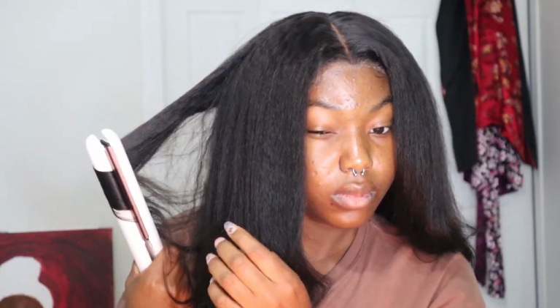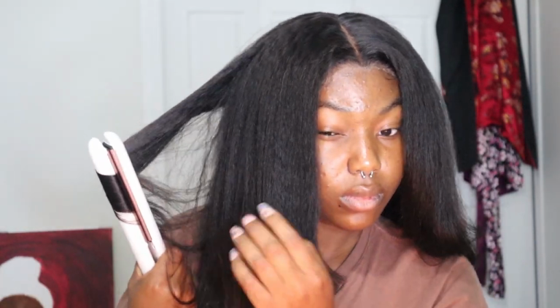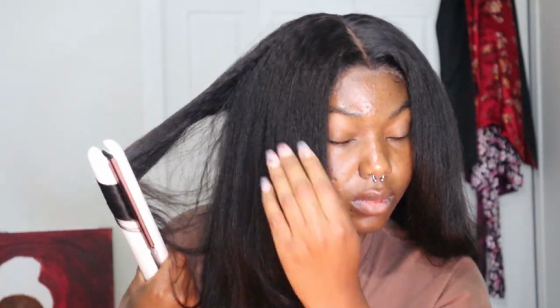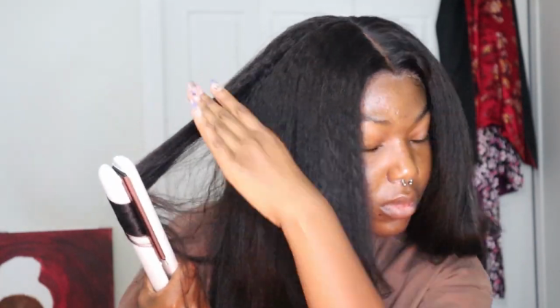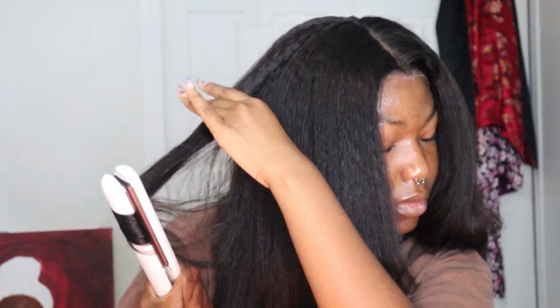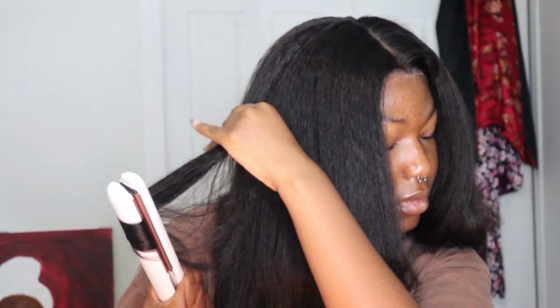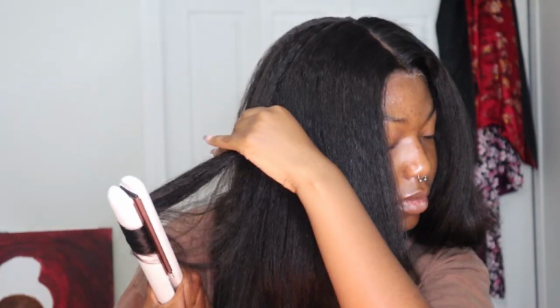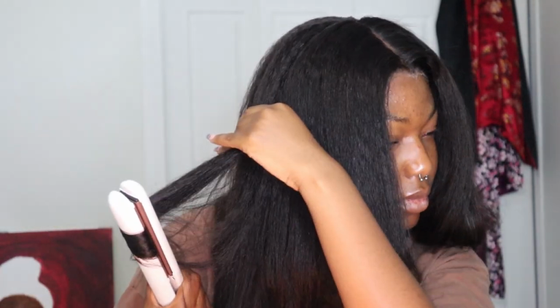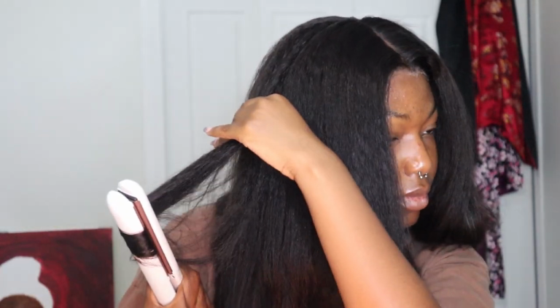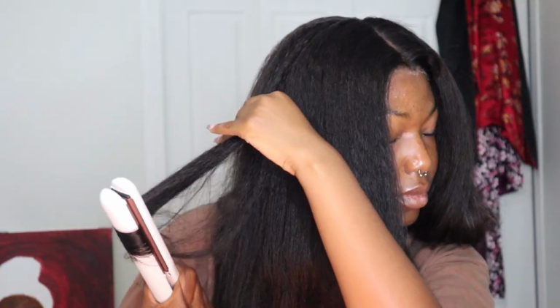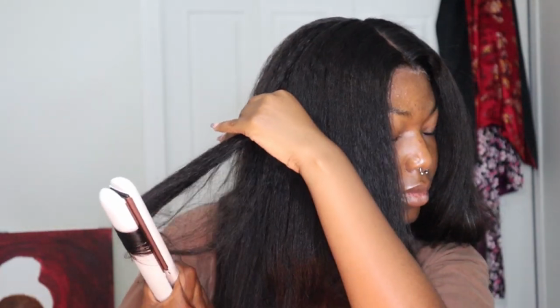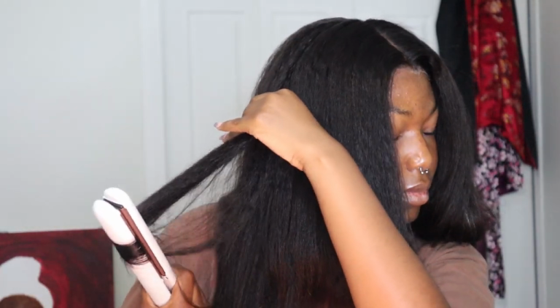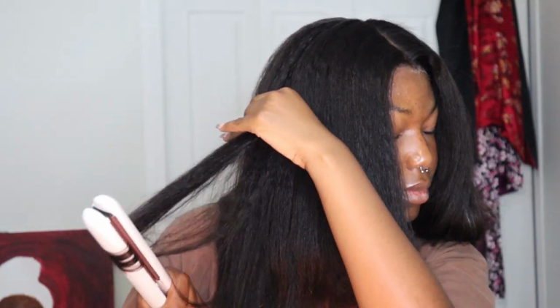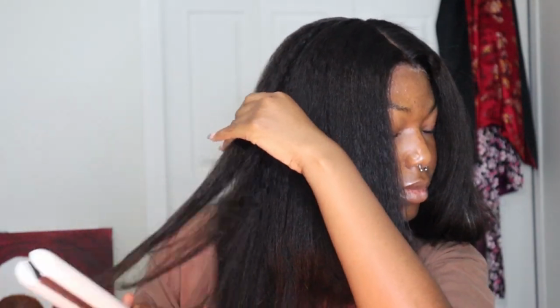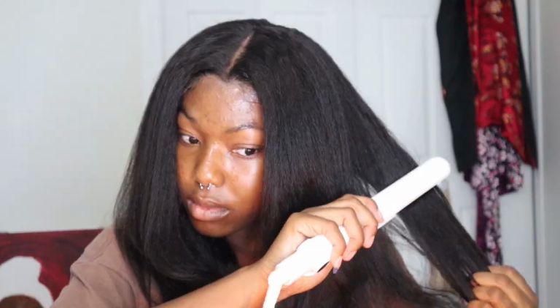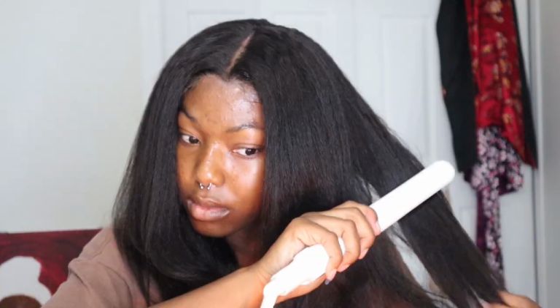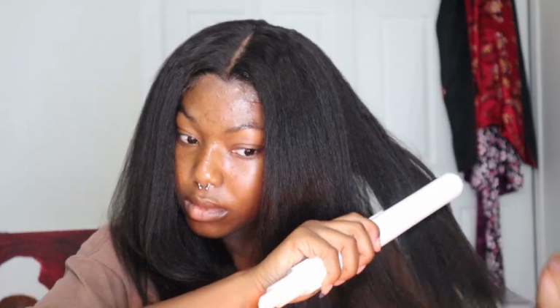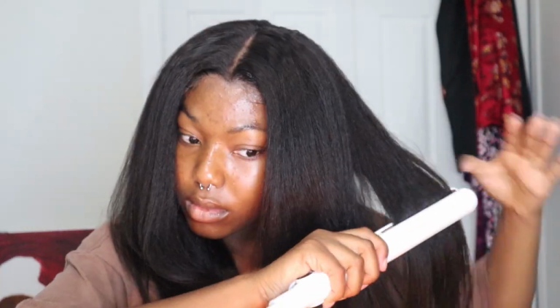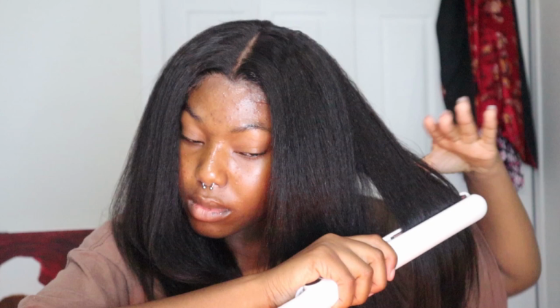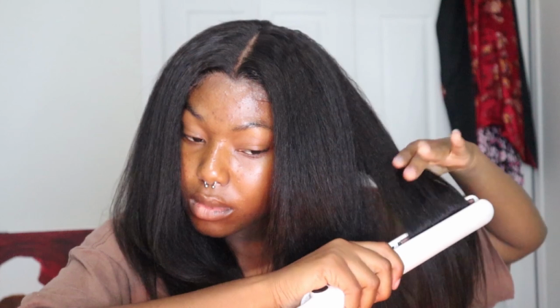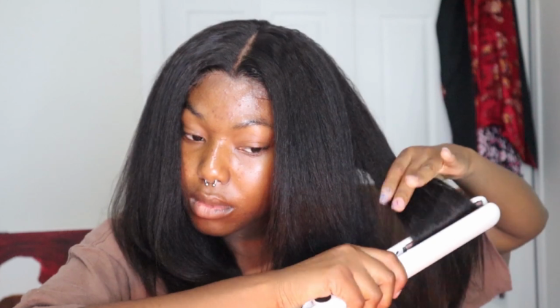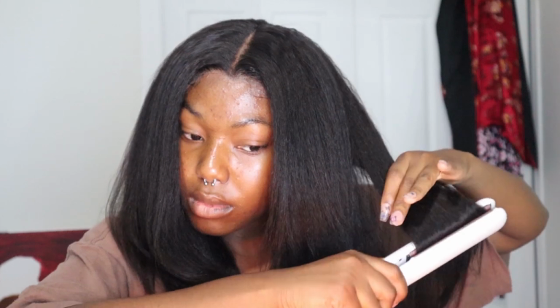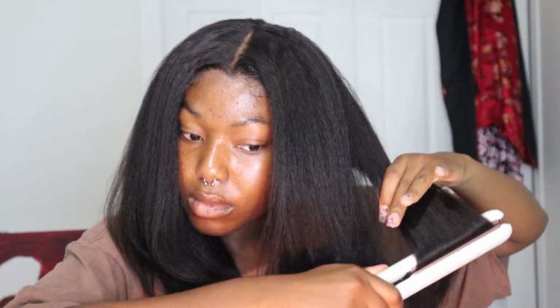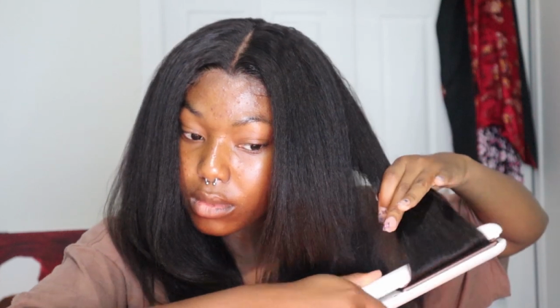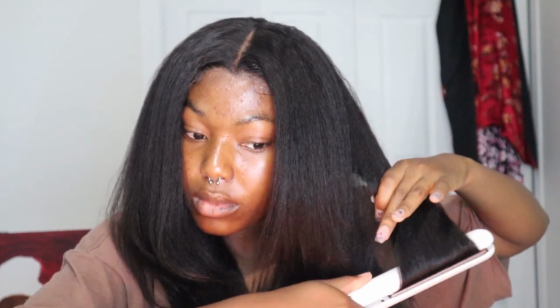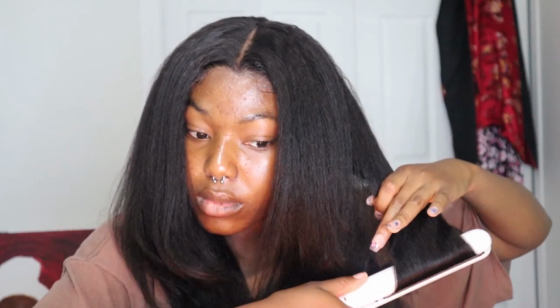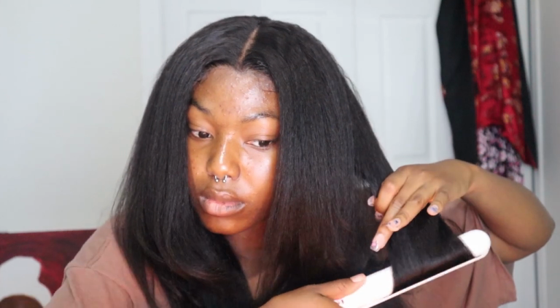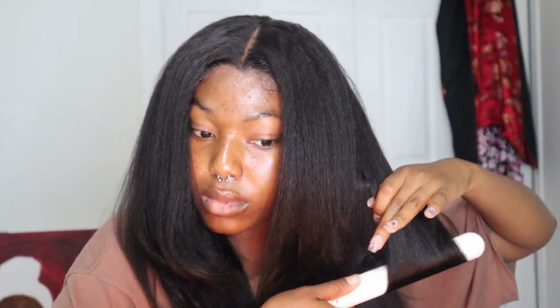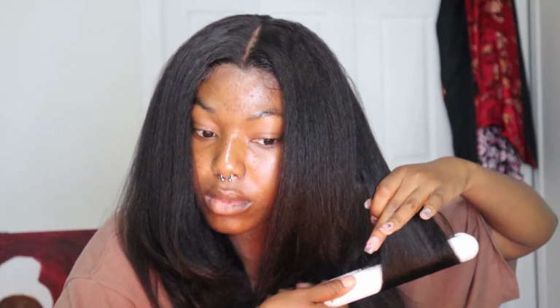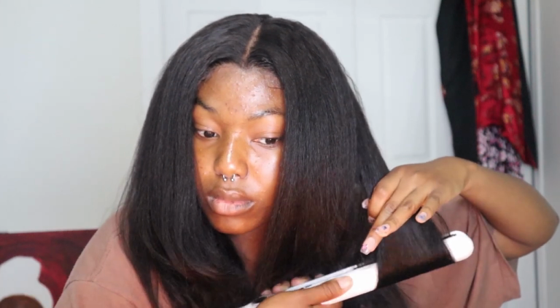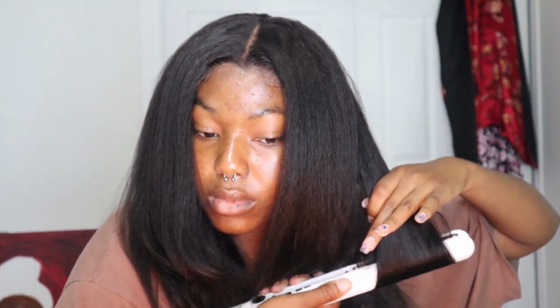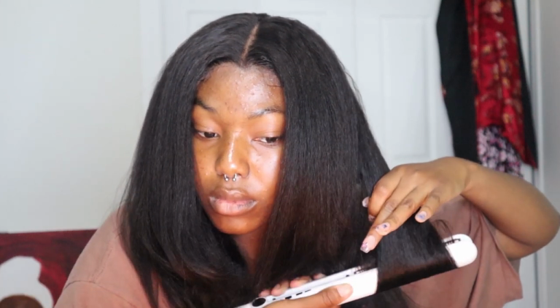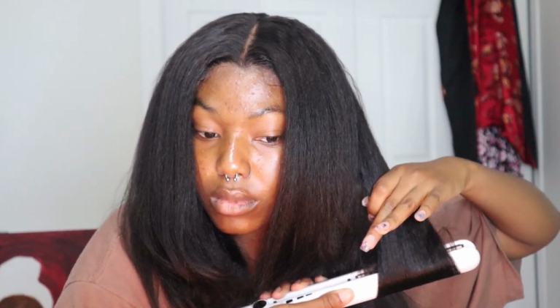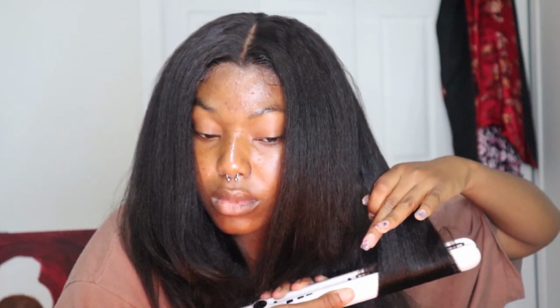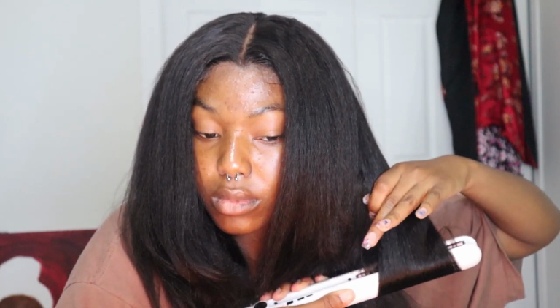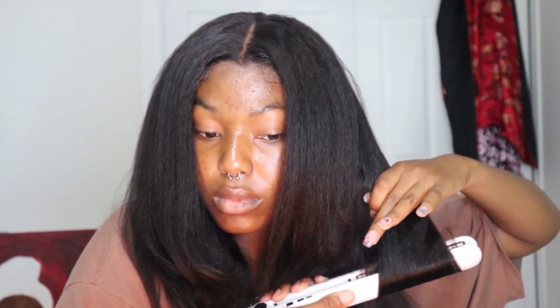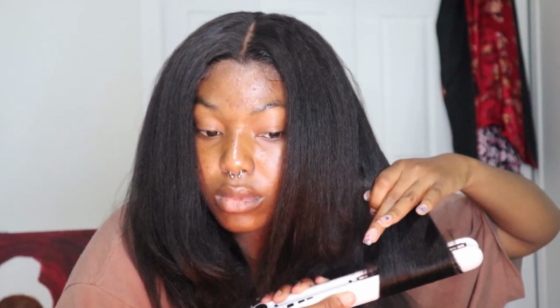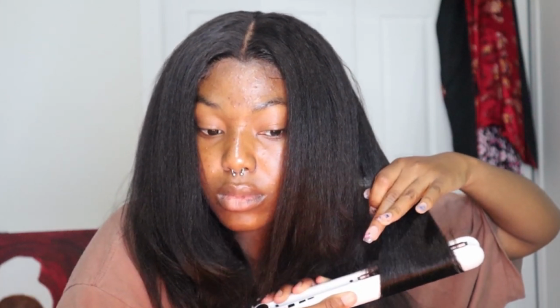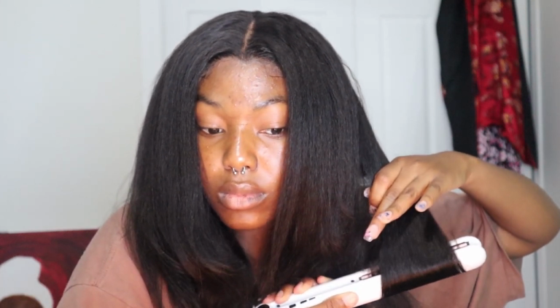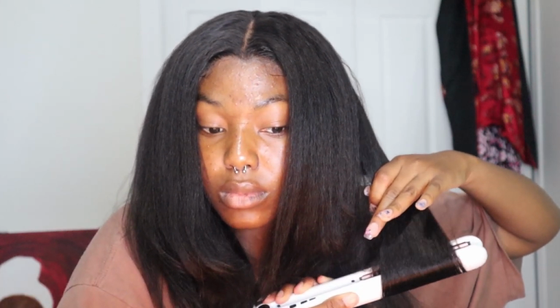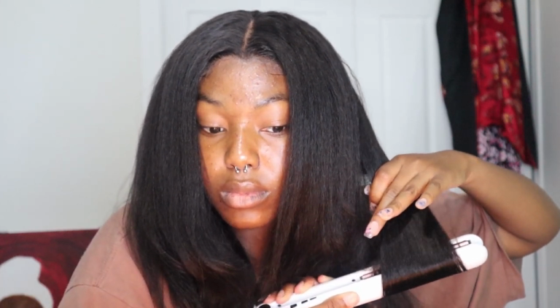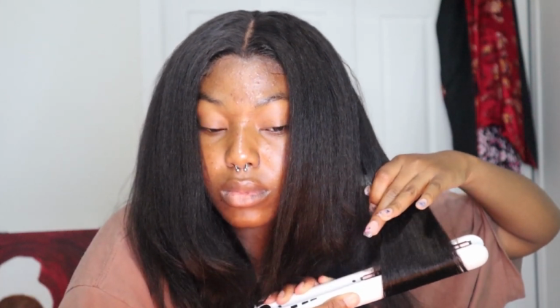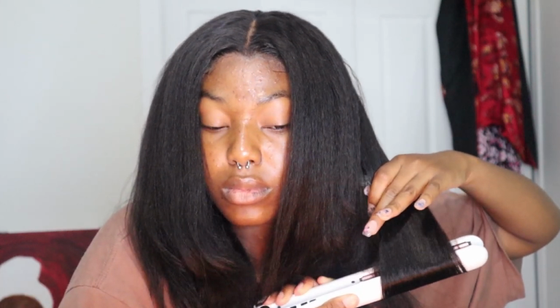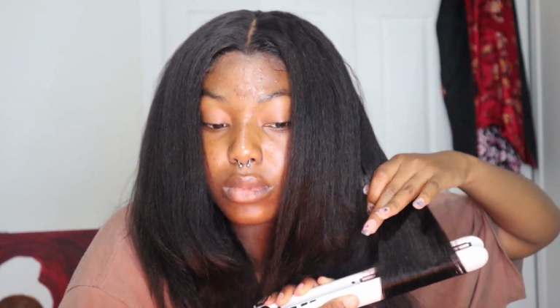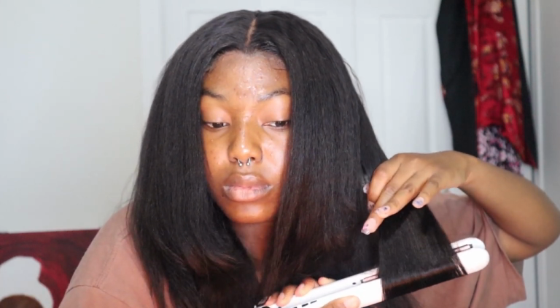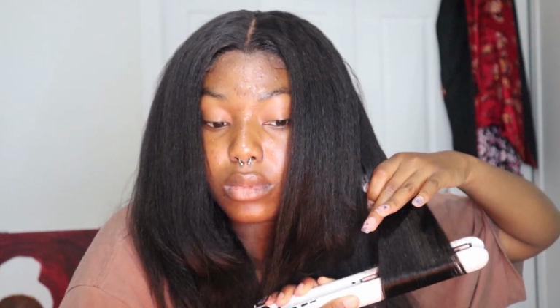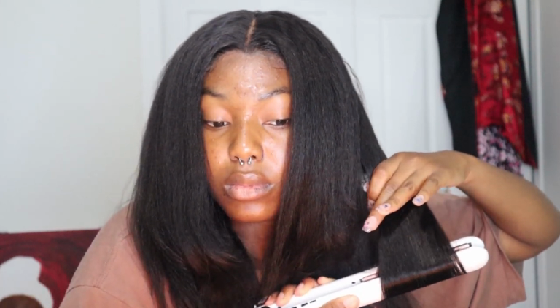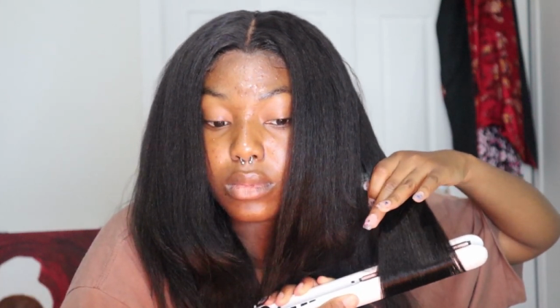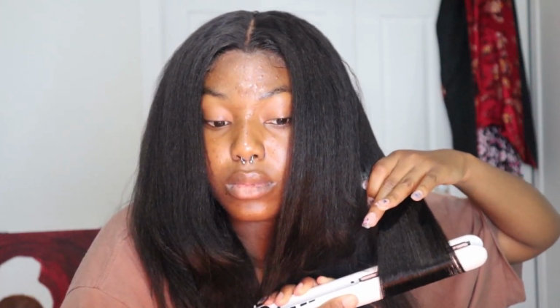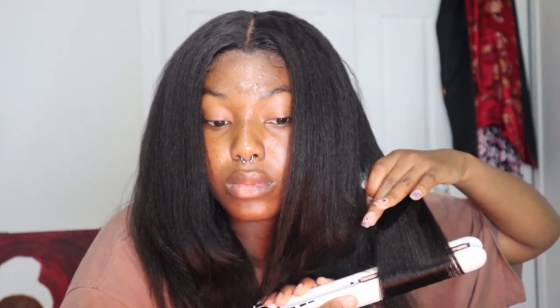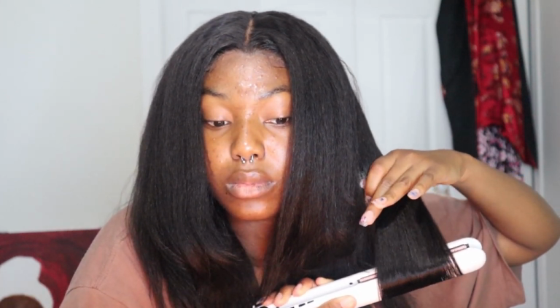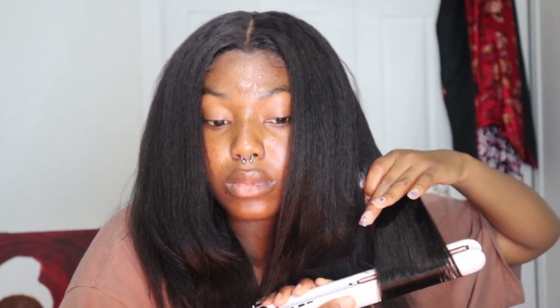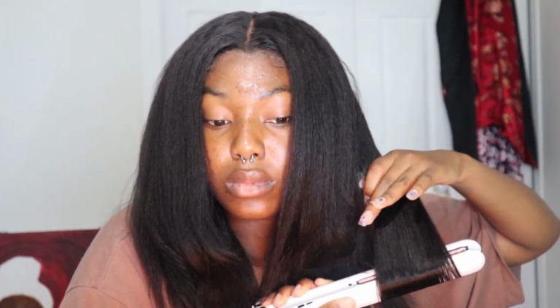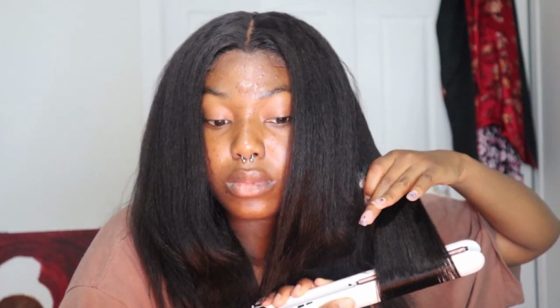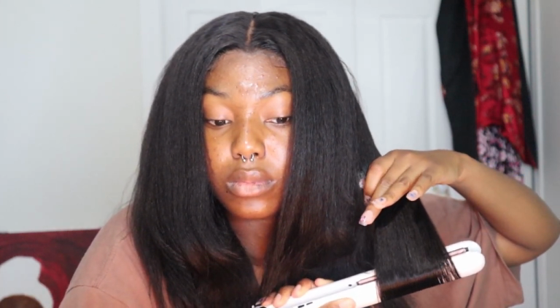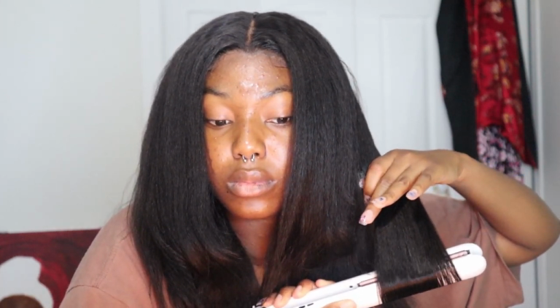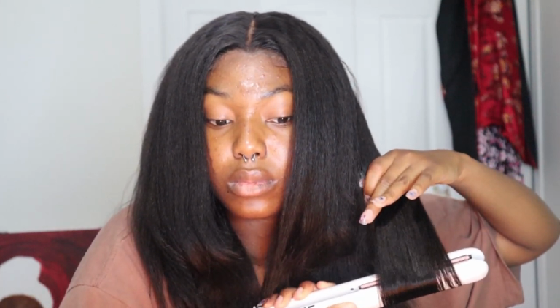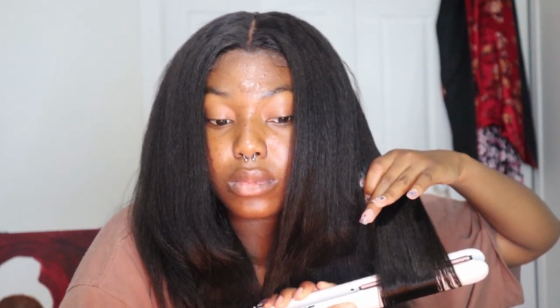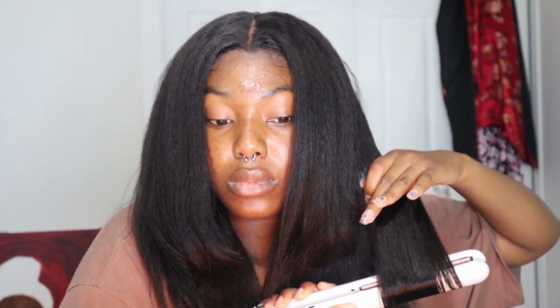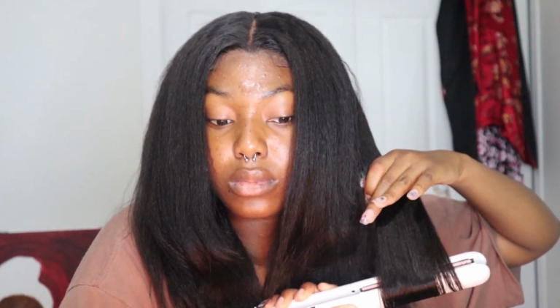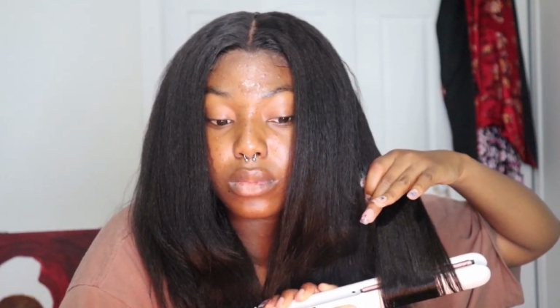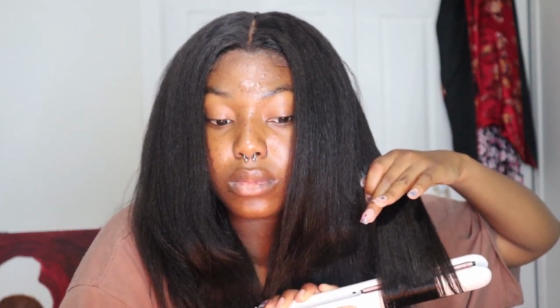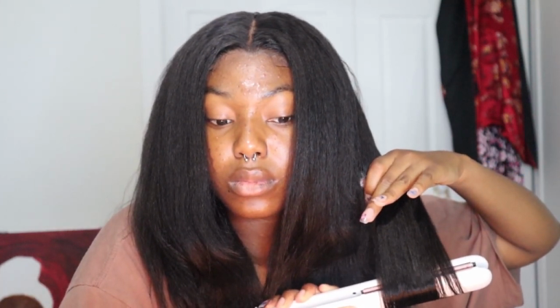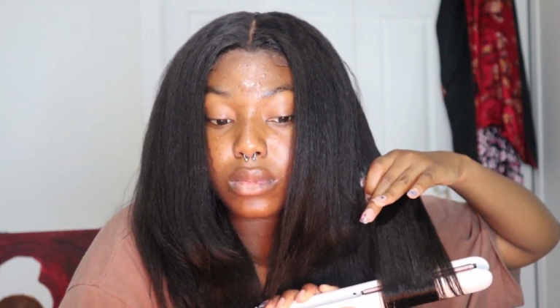Bumping the ends of your hair takes it from zero to a hundred — you look like you did so much more work even though it only takes maybe a minute more.